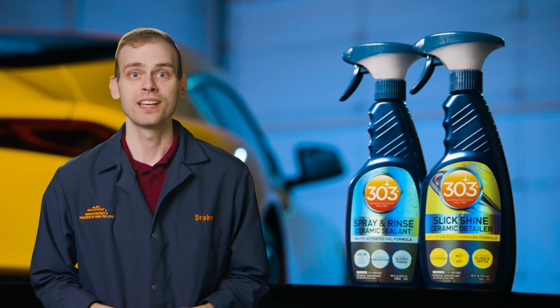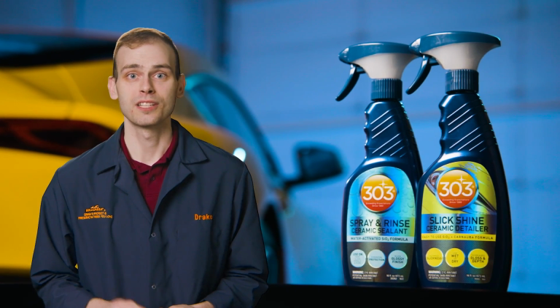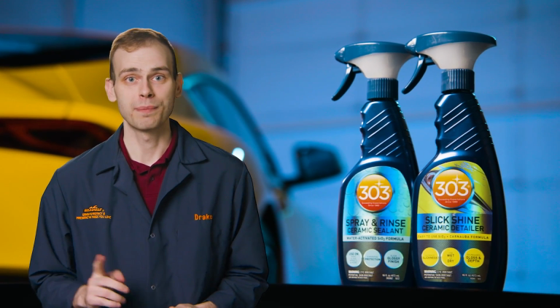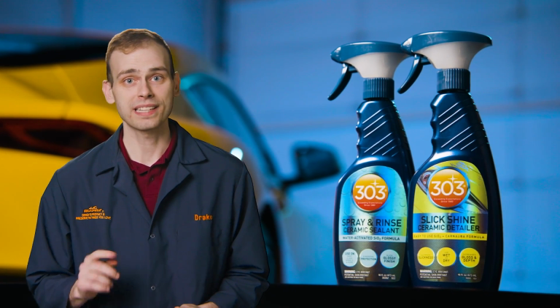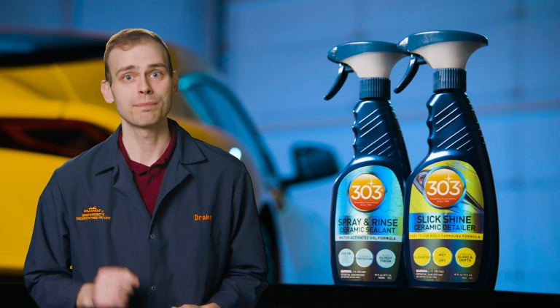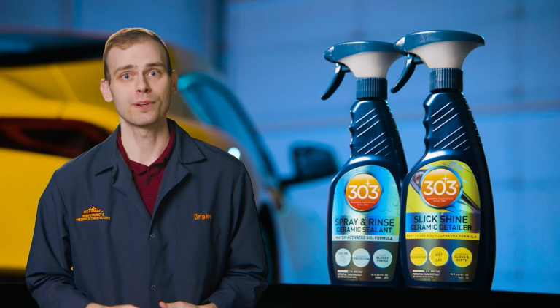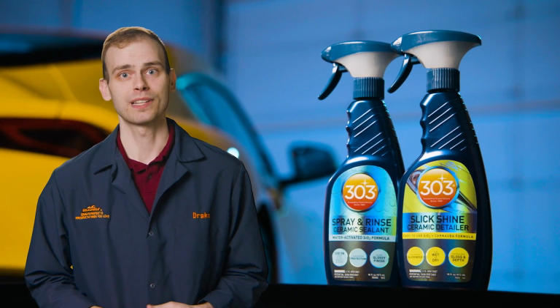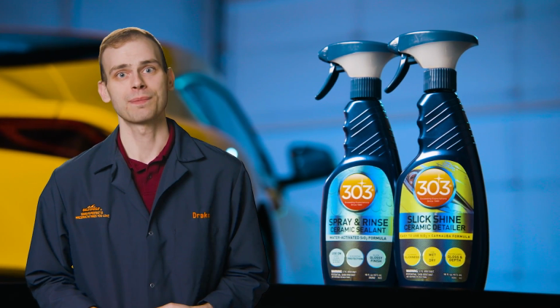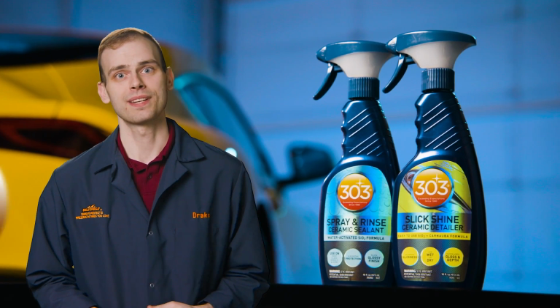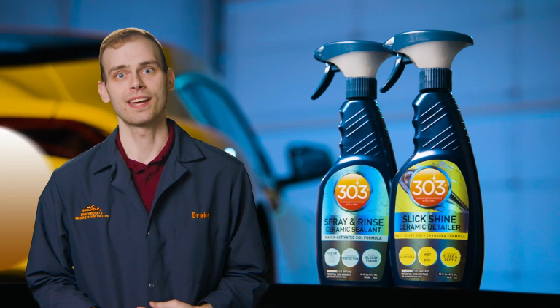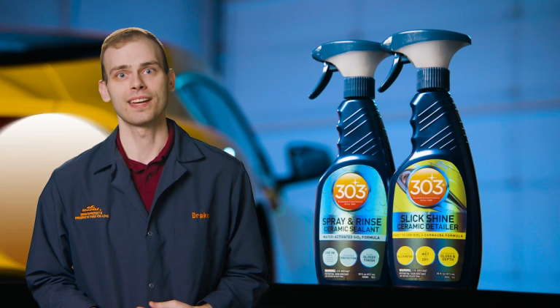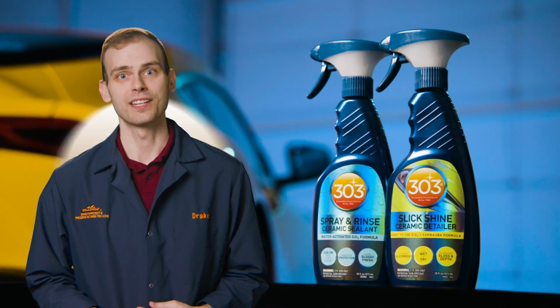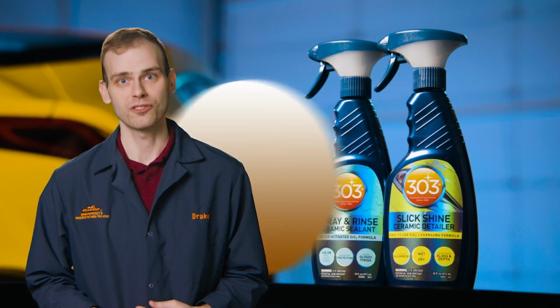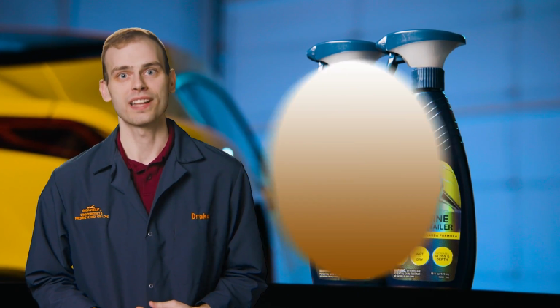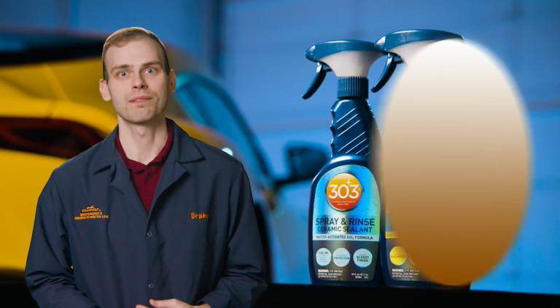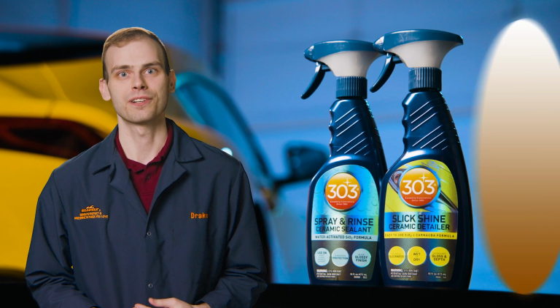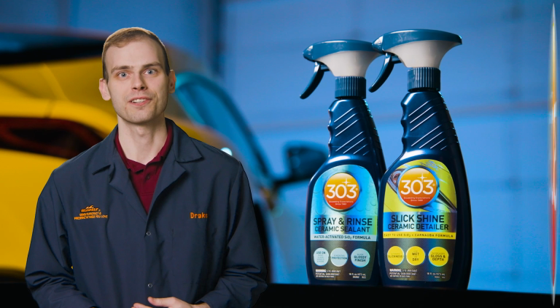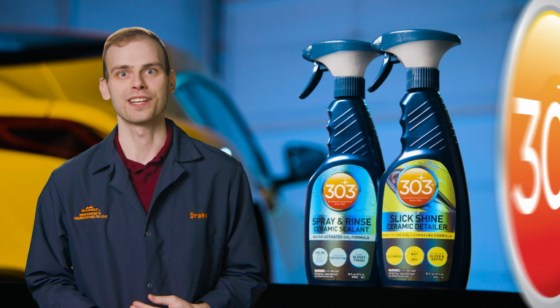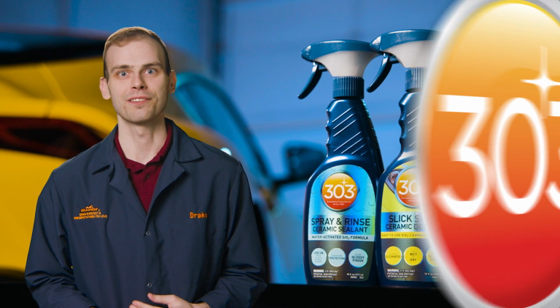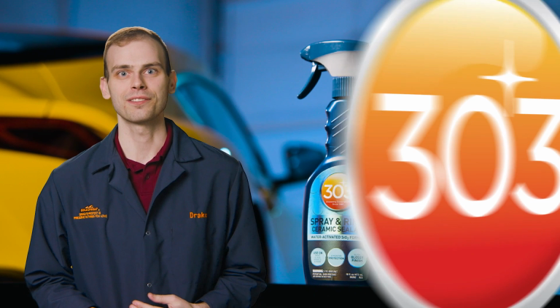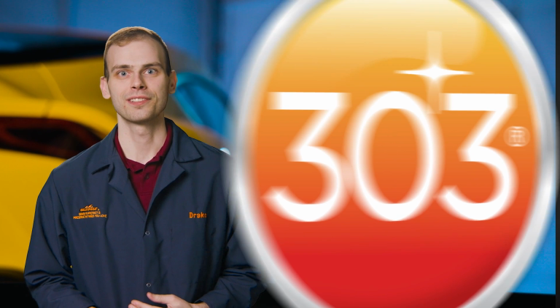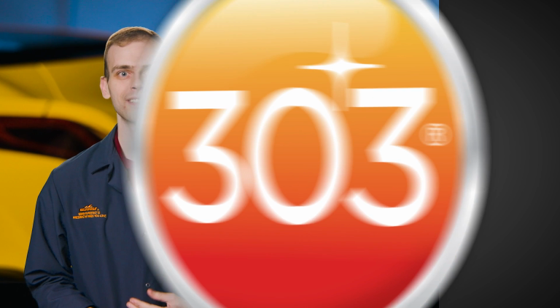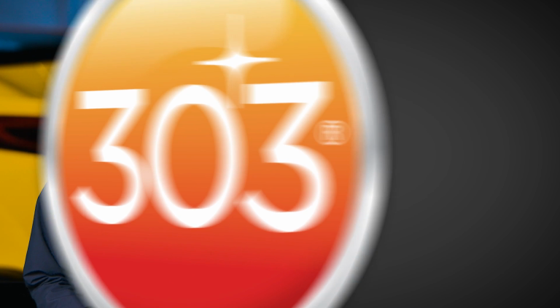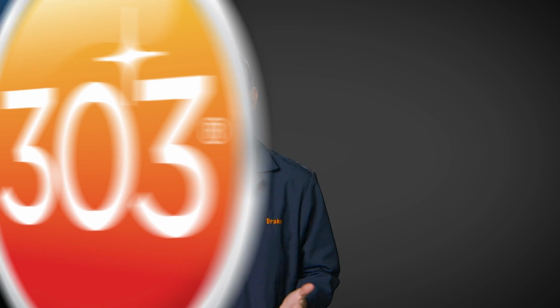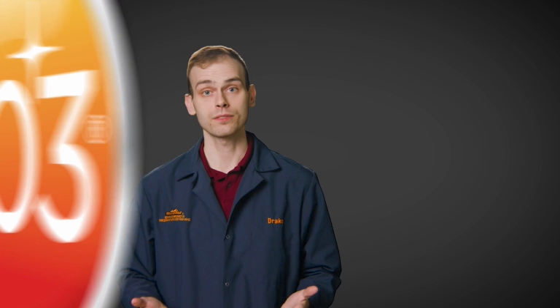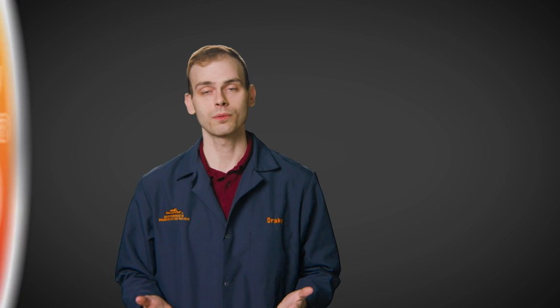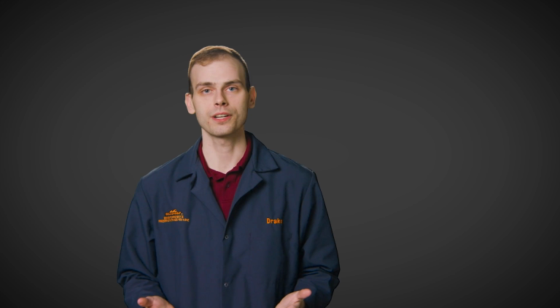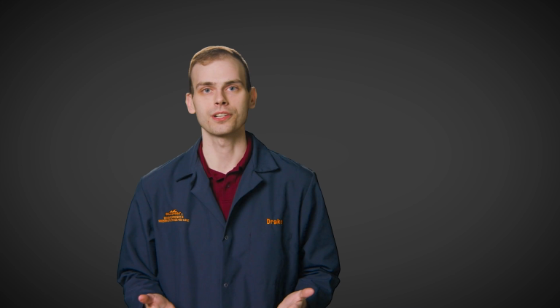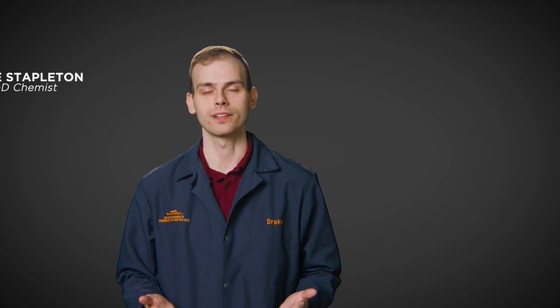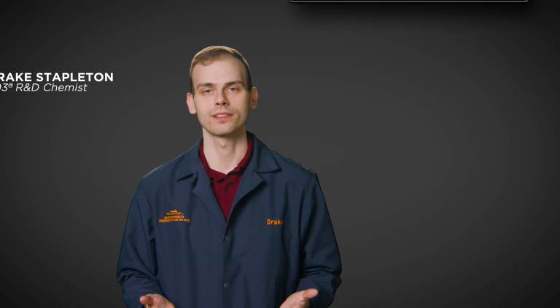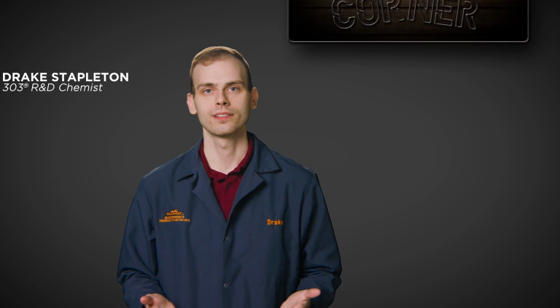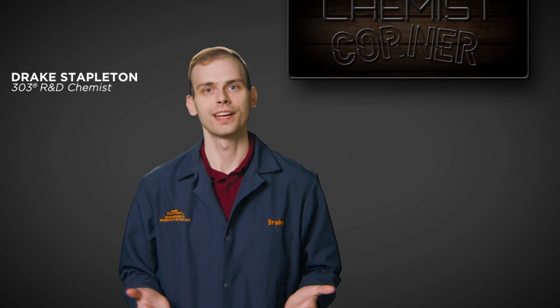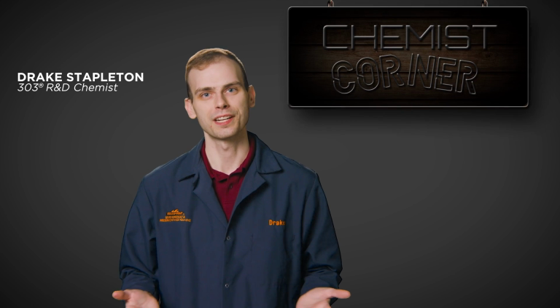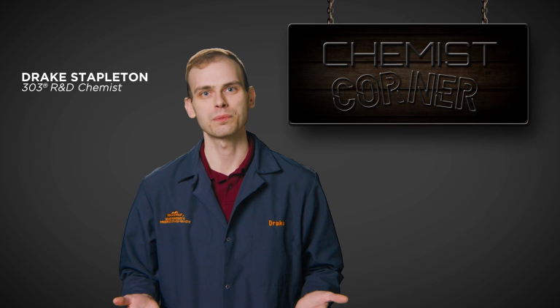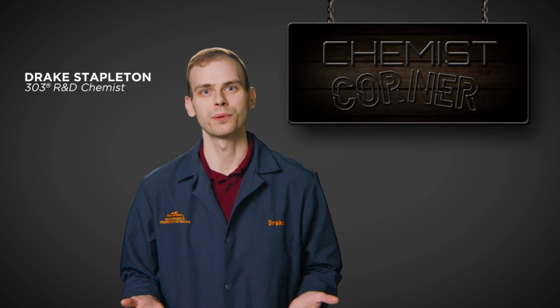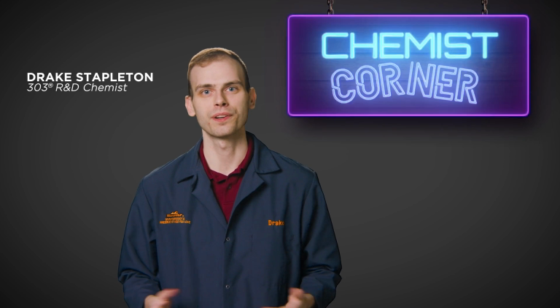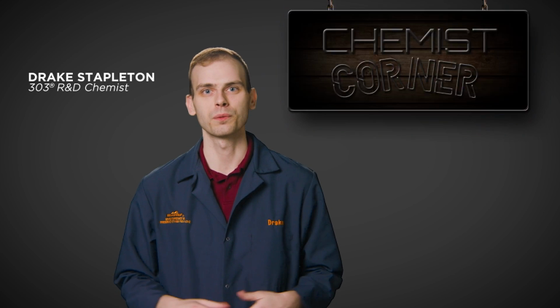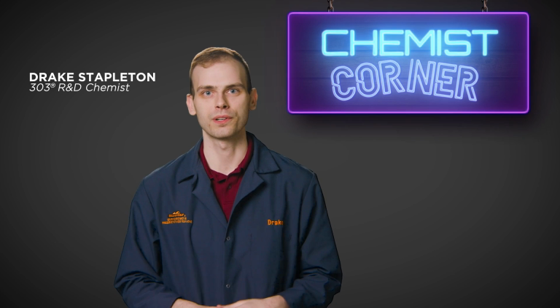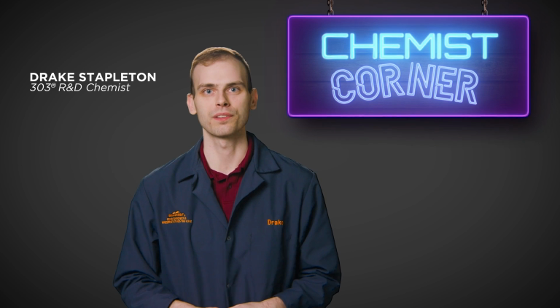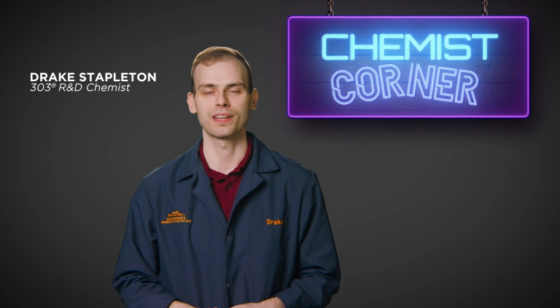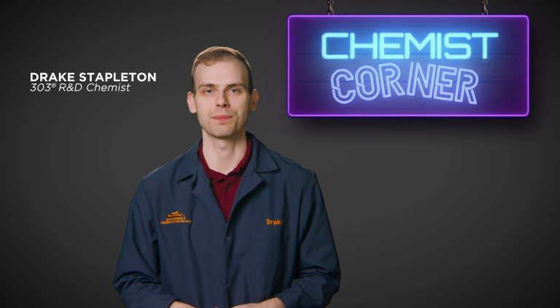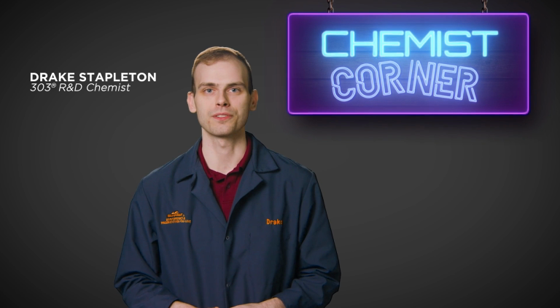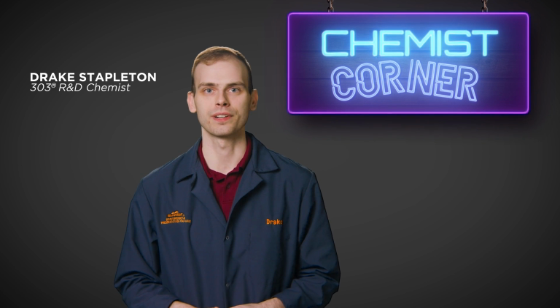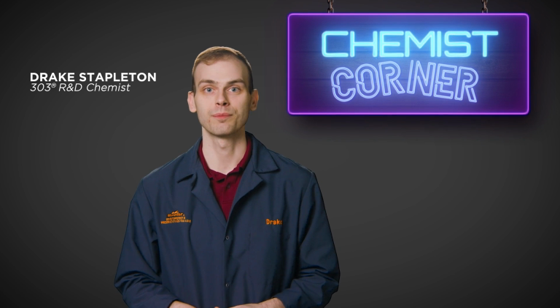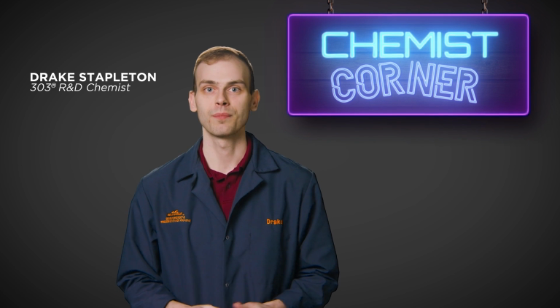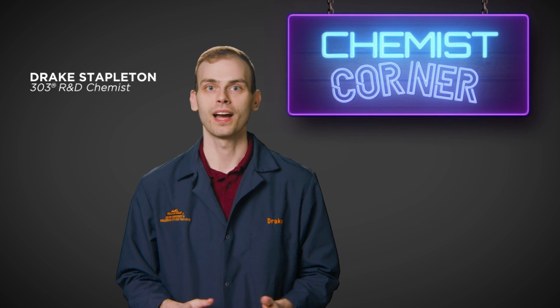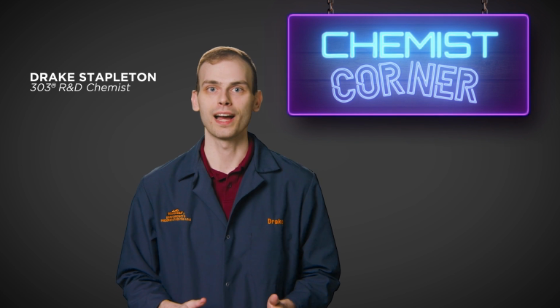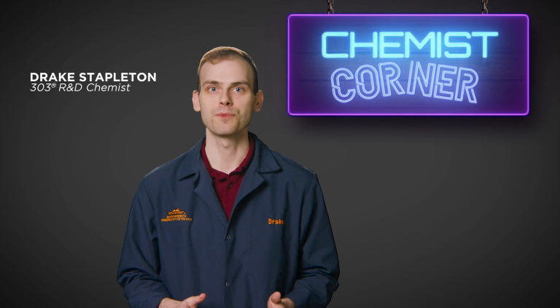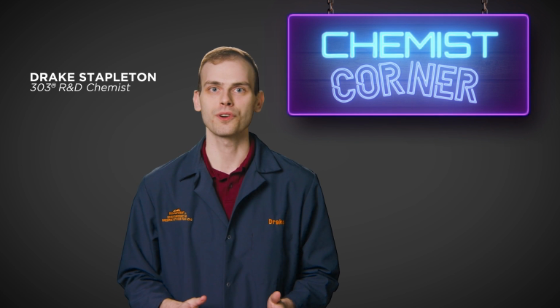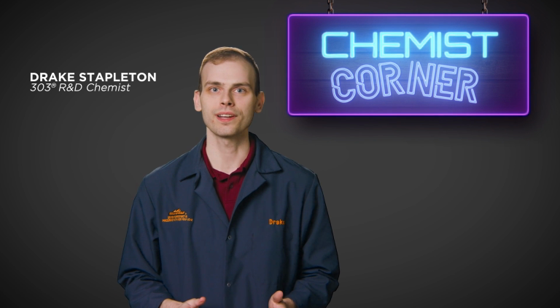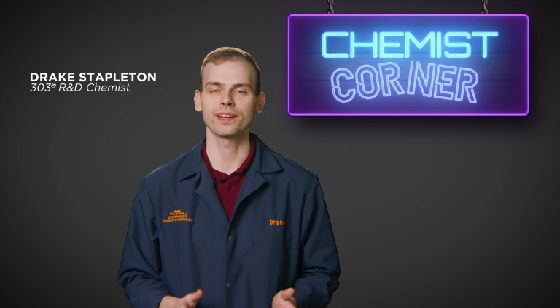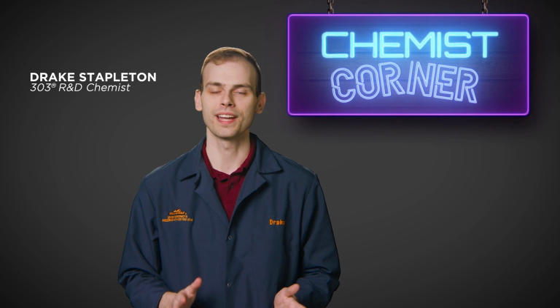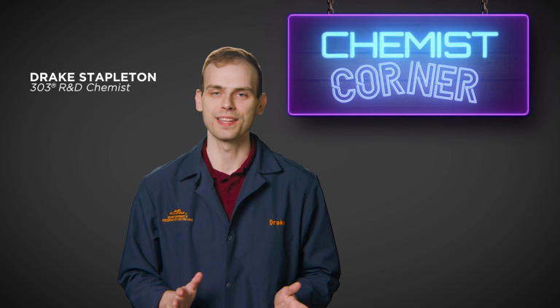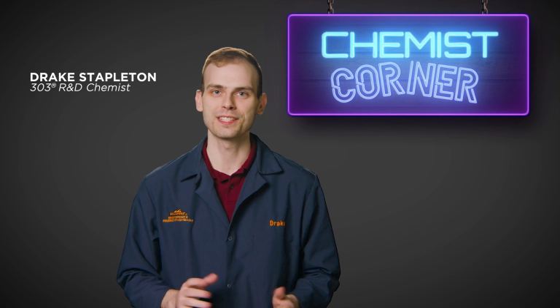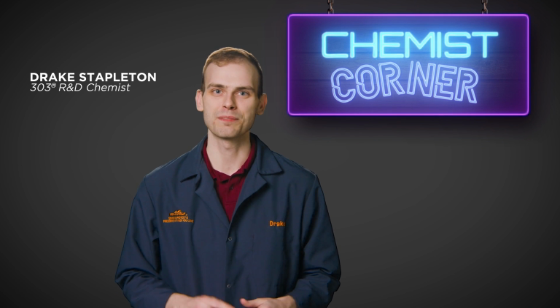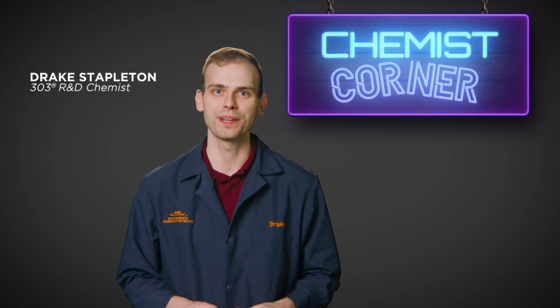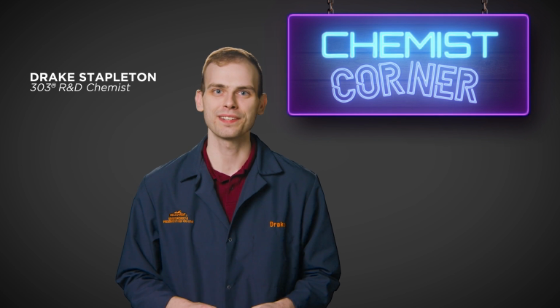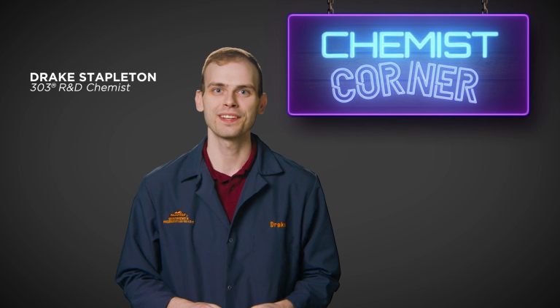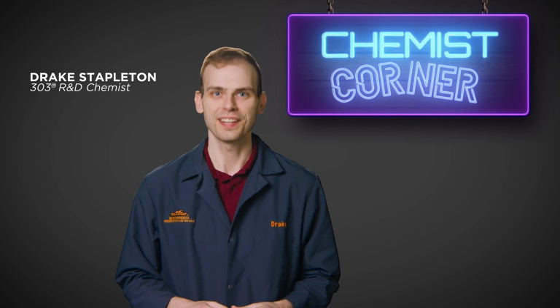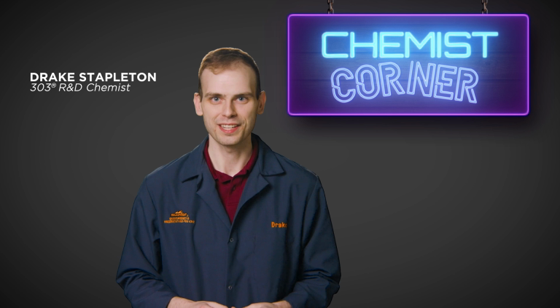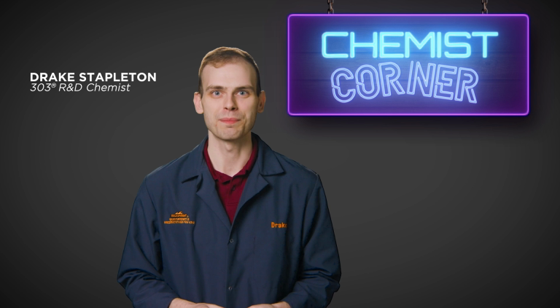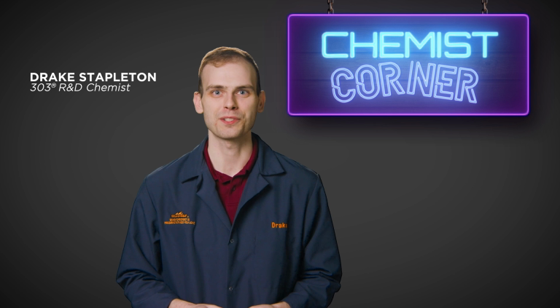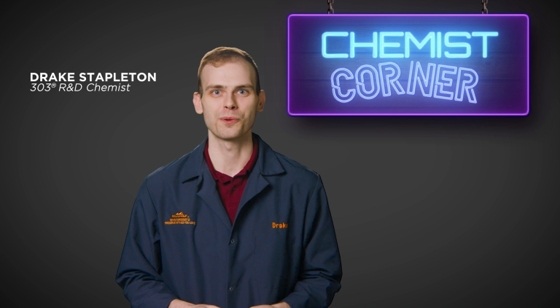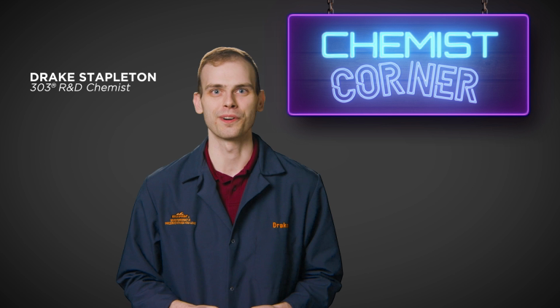So pick them both up today and try them for yourself. Thanks for watching and exploring the world of chemistry. I'm Drake and this has been Chemist Corner.